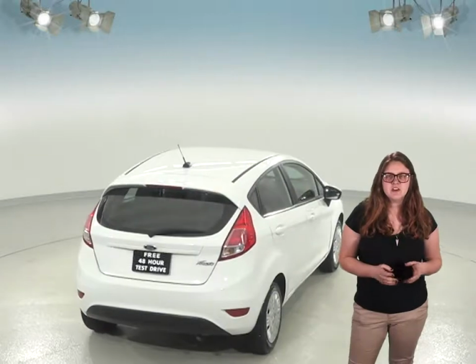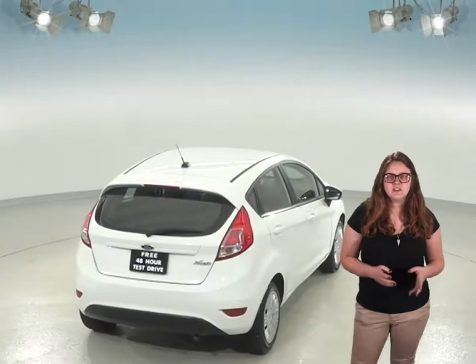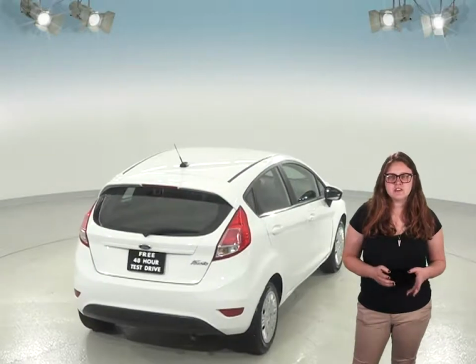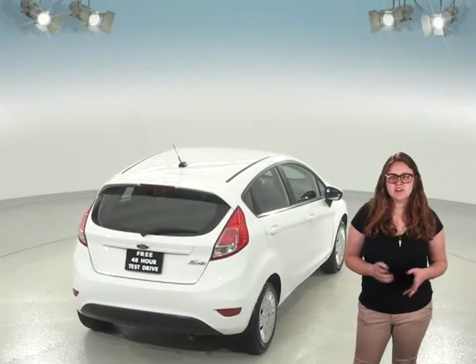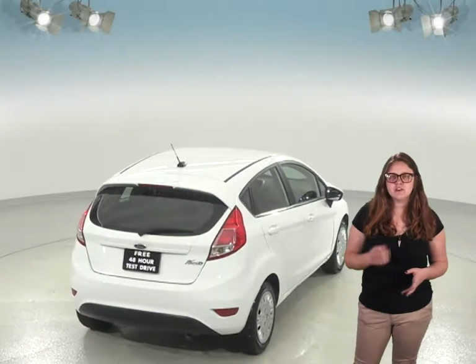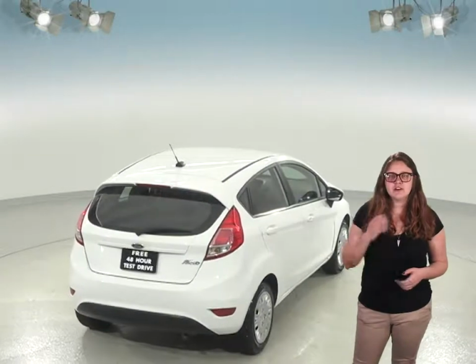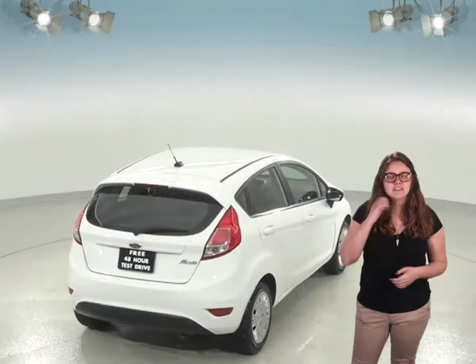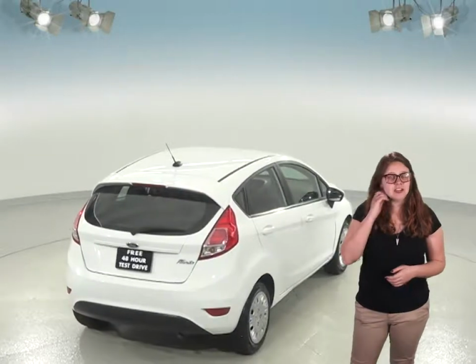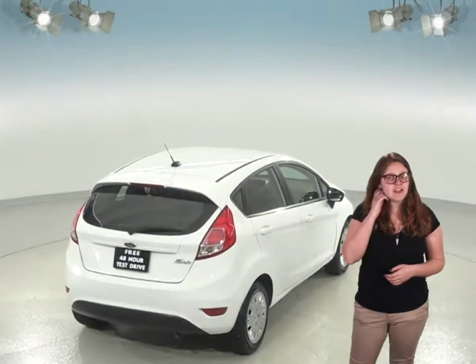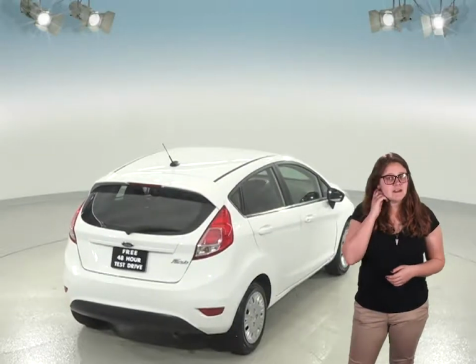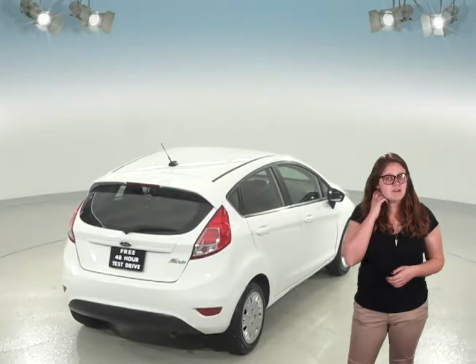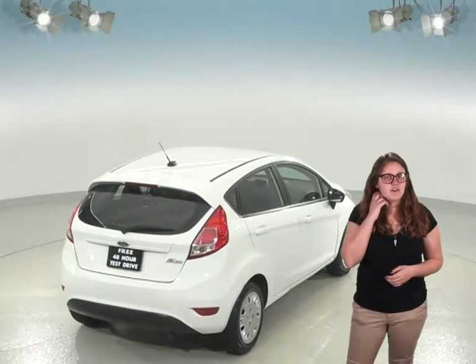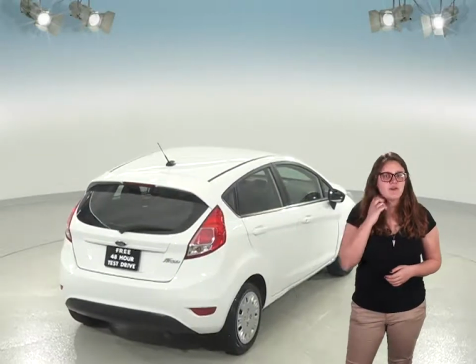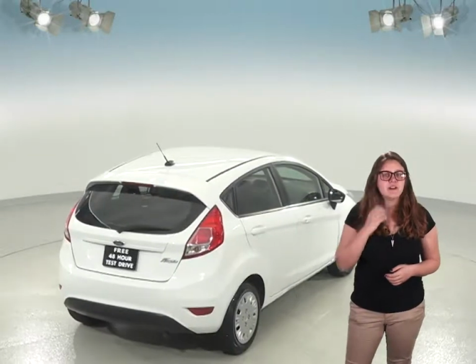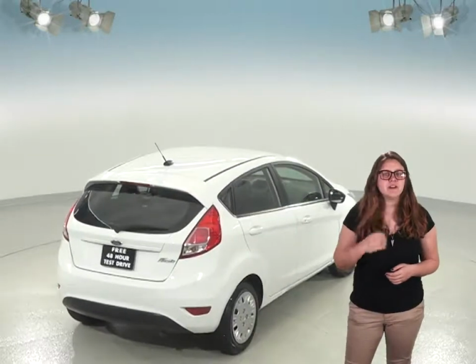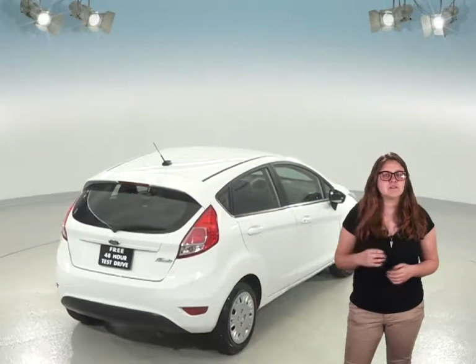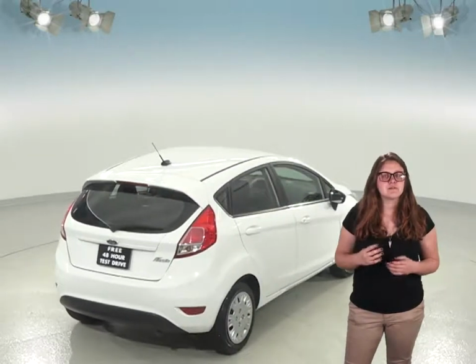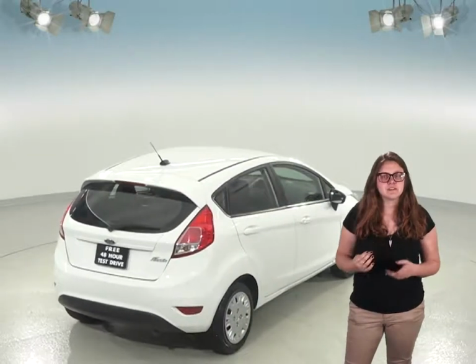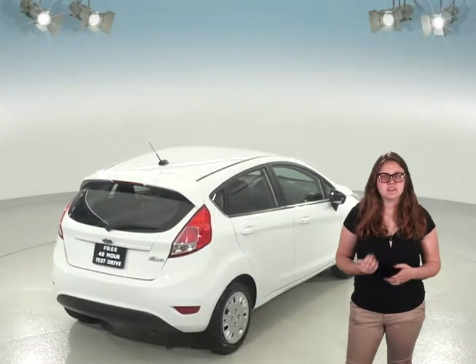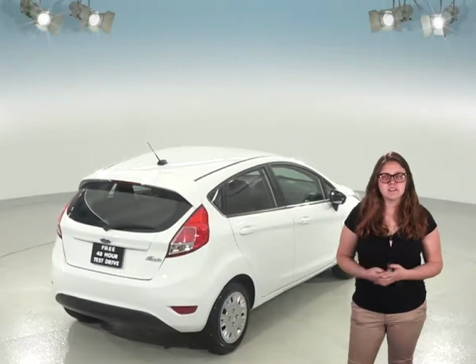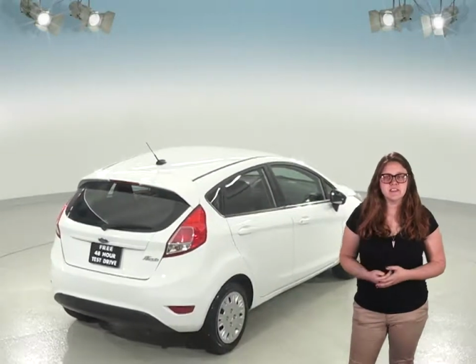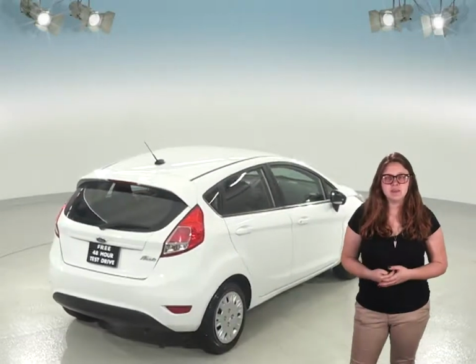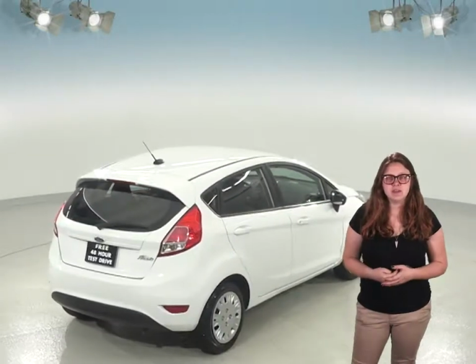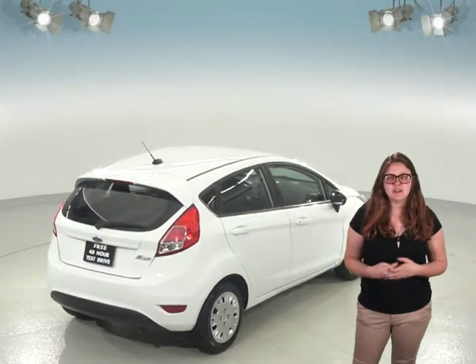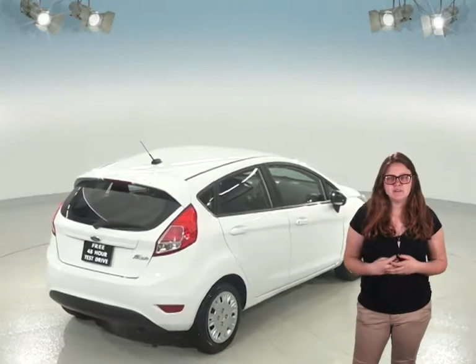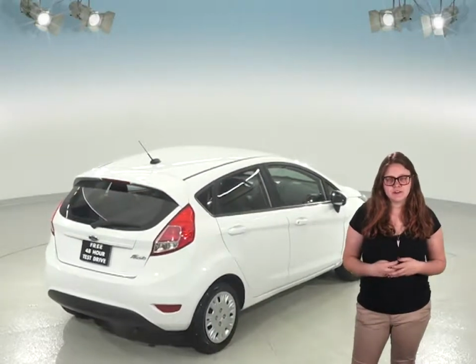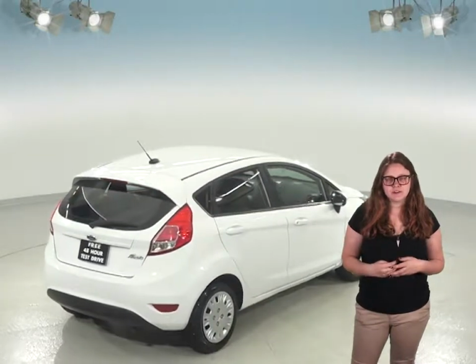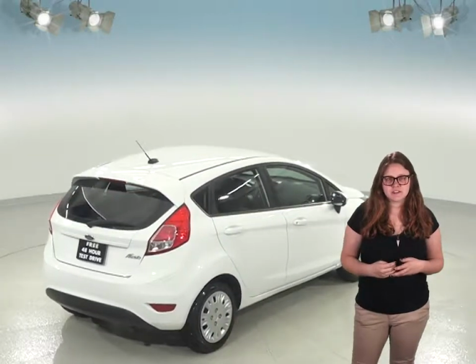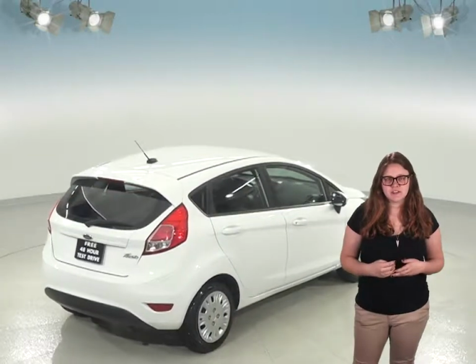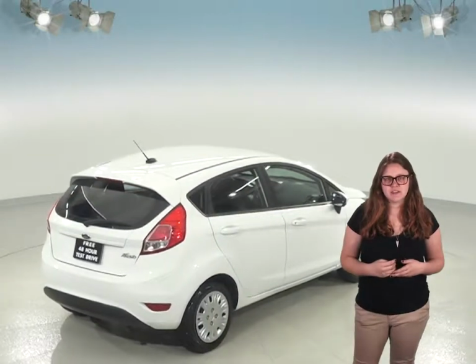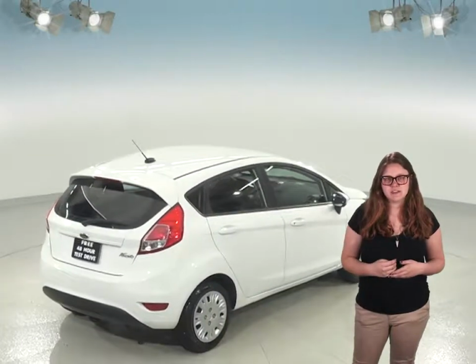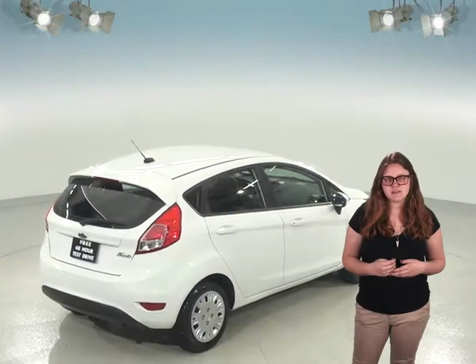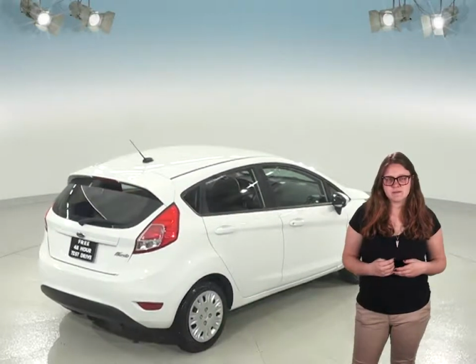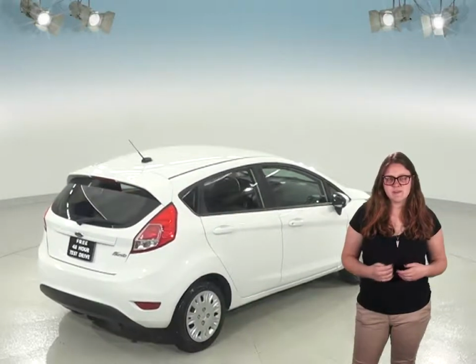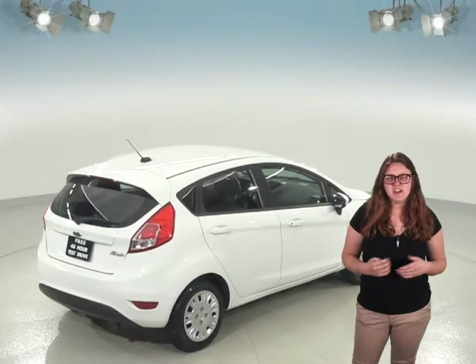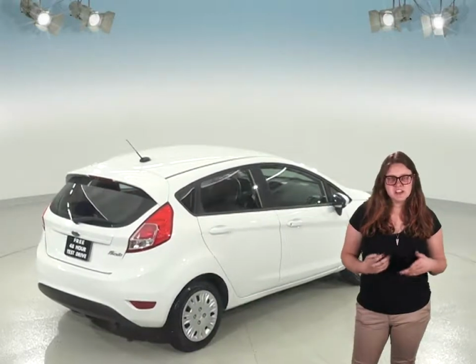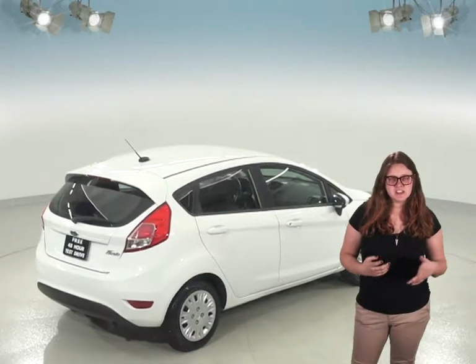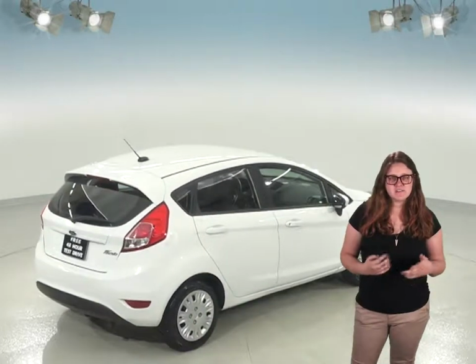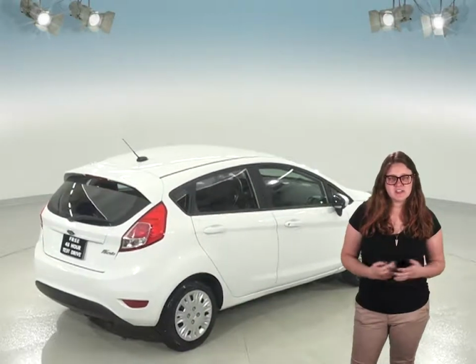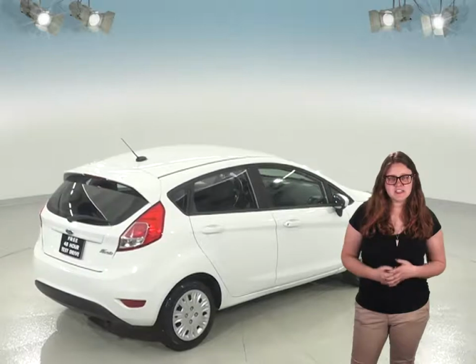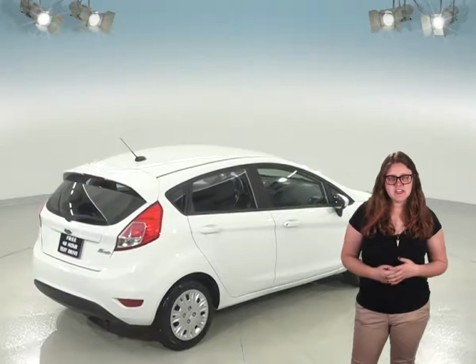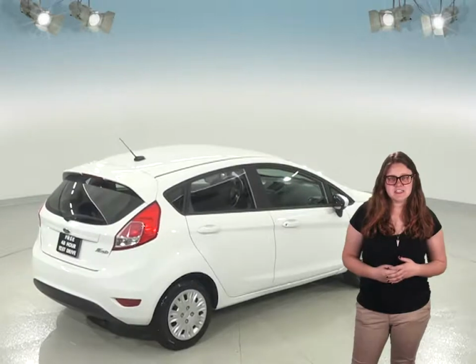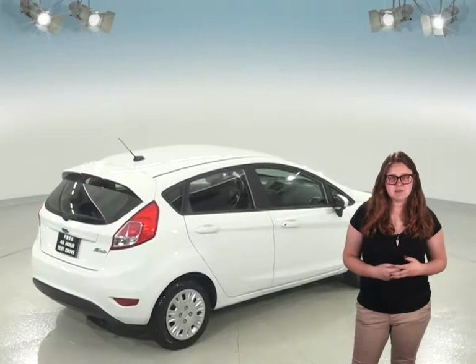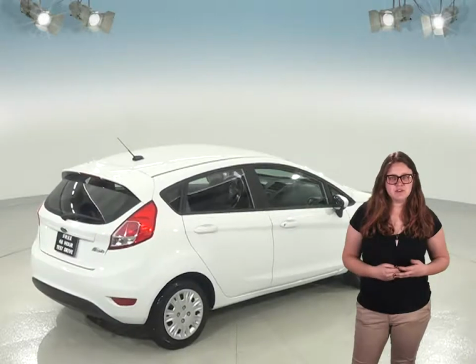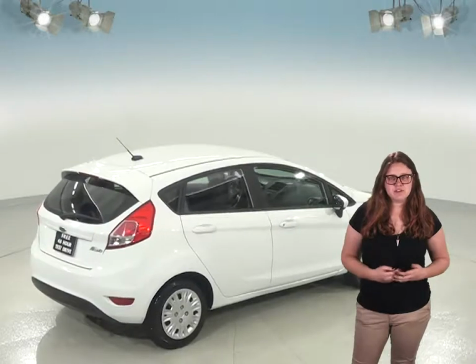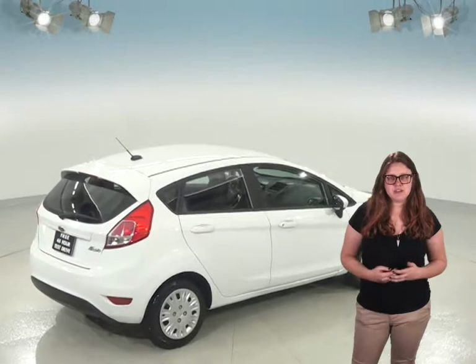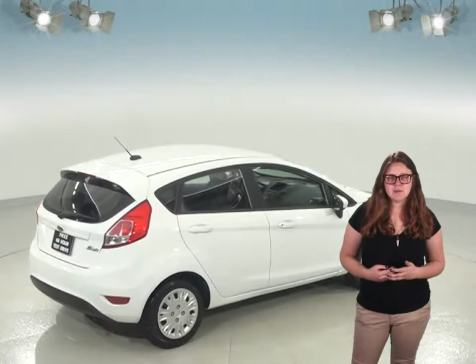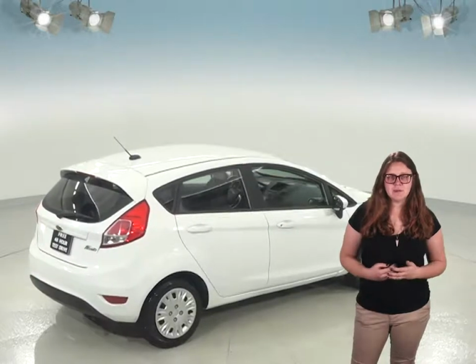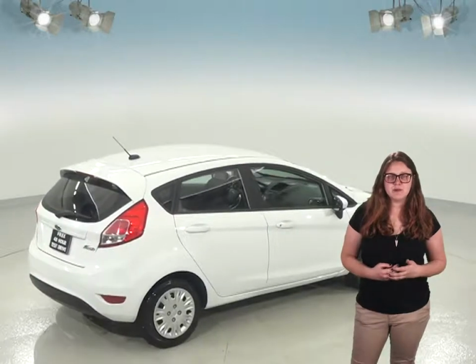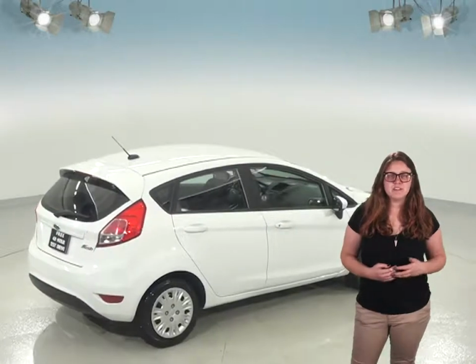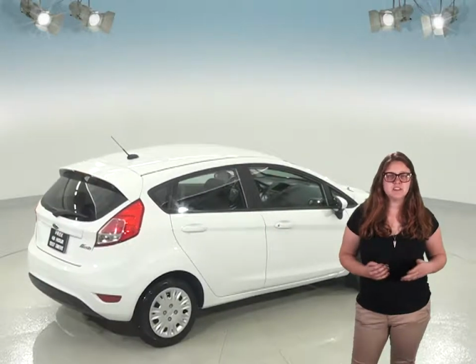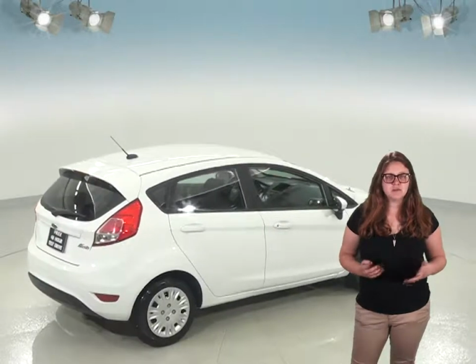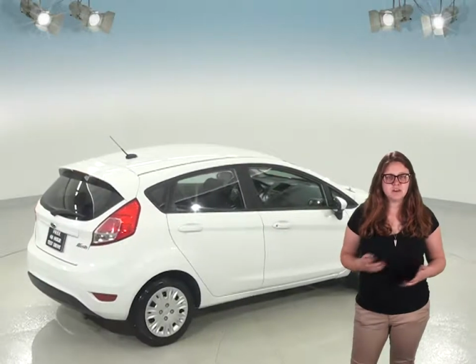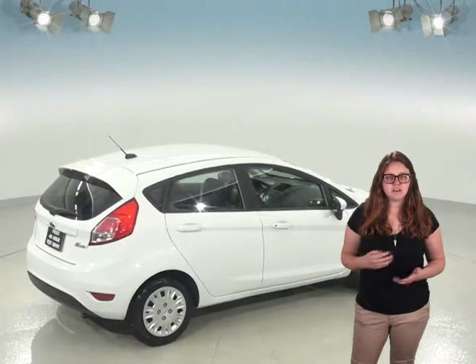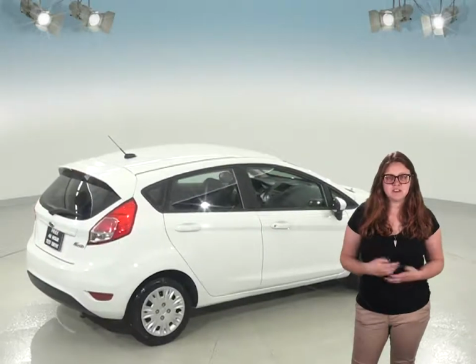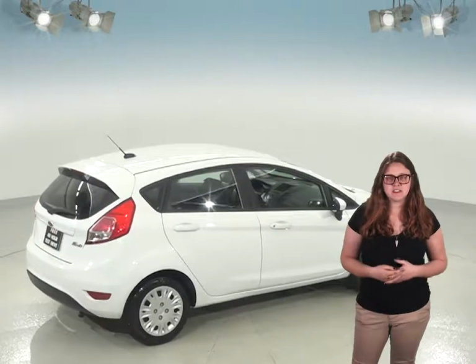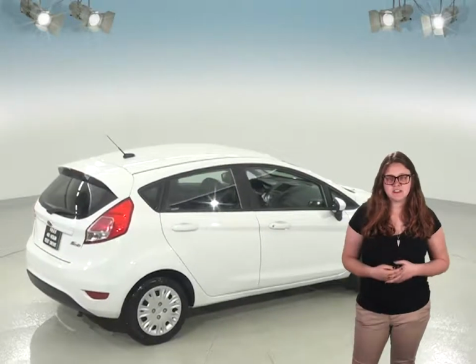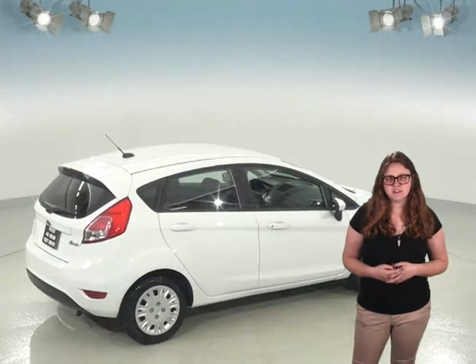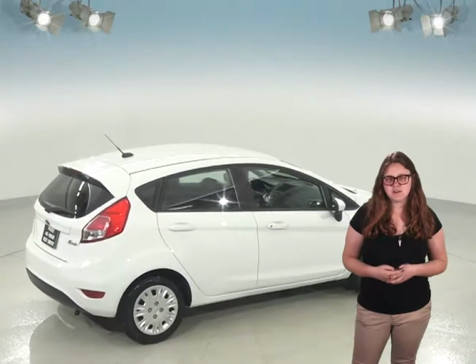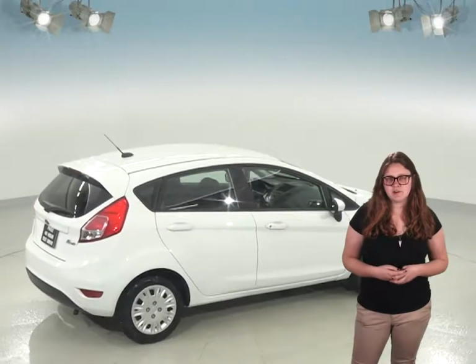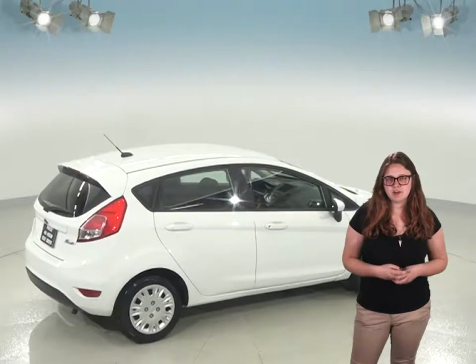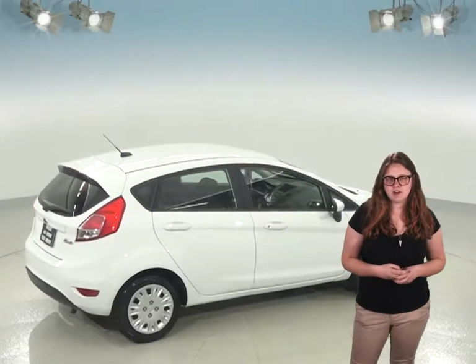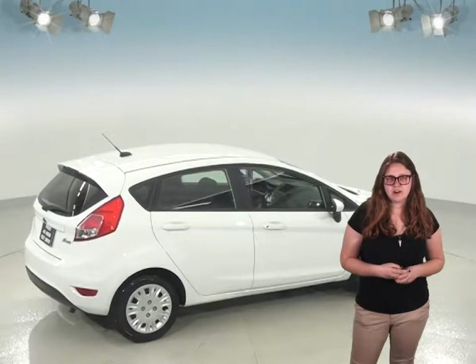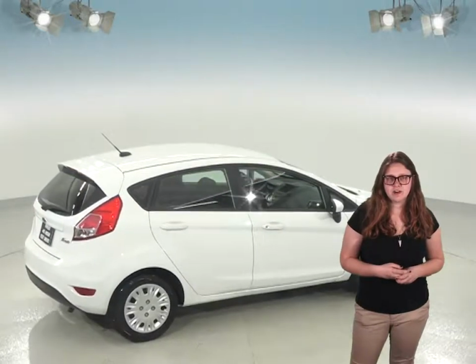This vehicle has an AM FM radio as well as a CD player for your listening needs. This Fiesta also has Bluetooth capabilities to wirelessly connect your phone to the car.